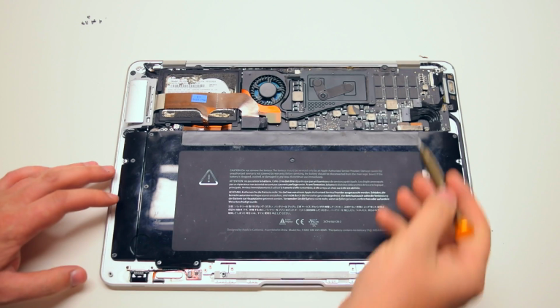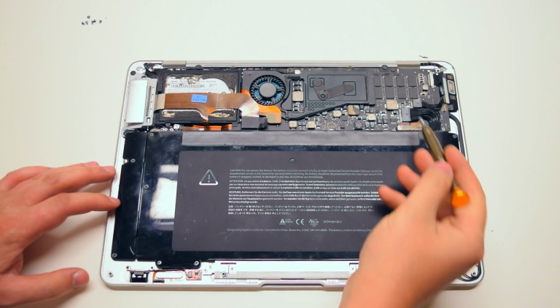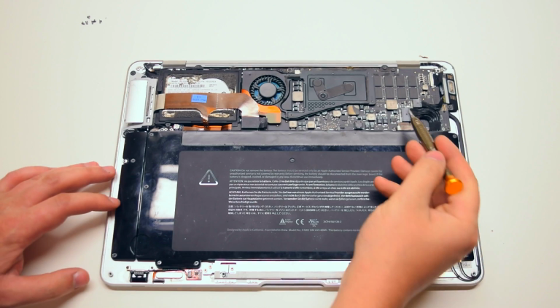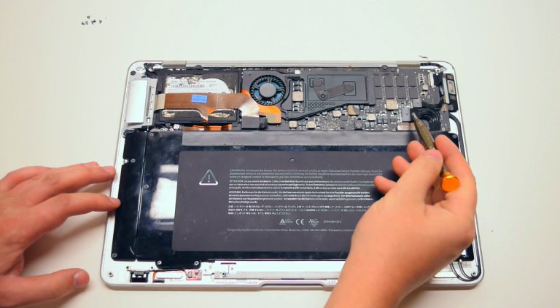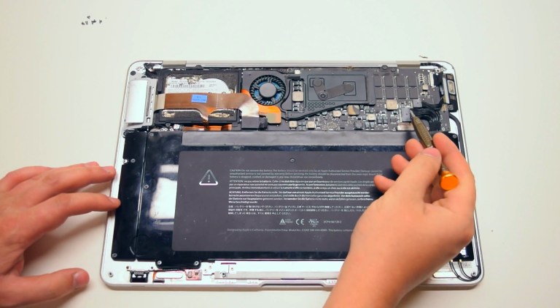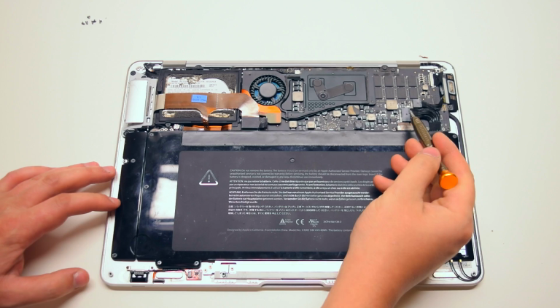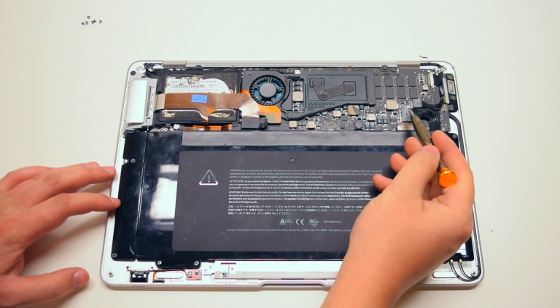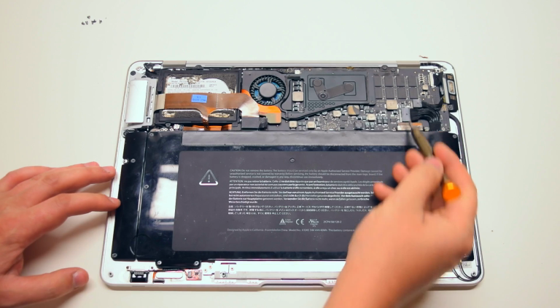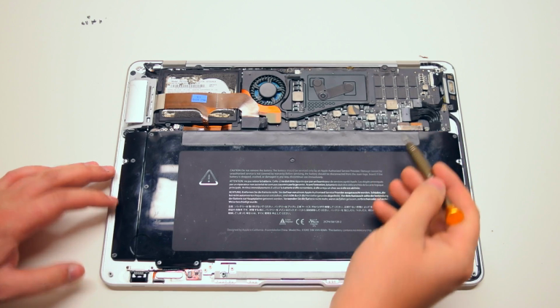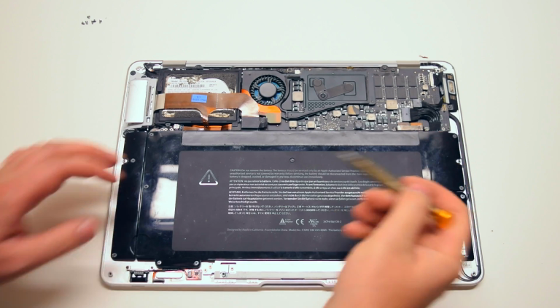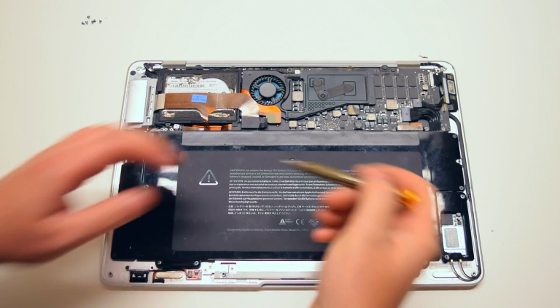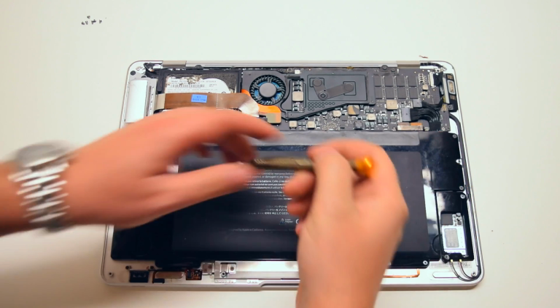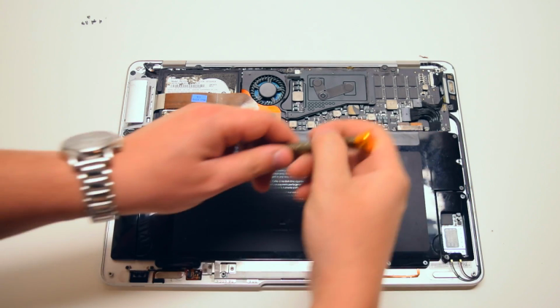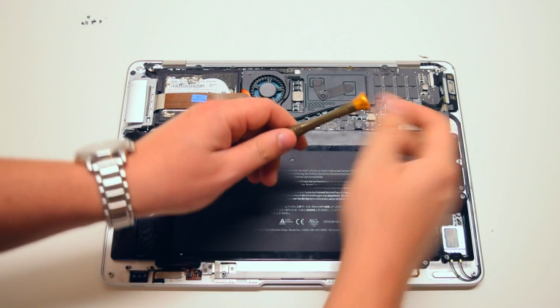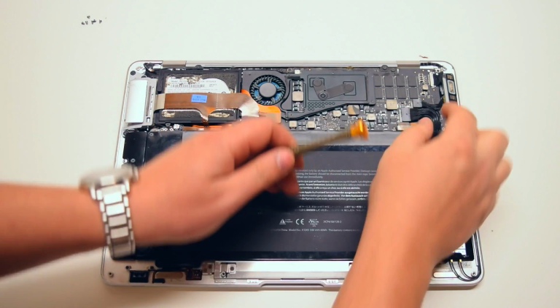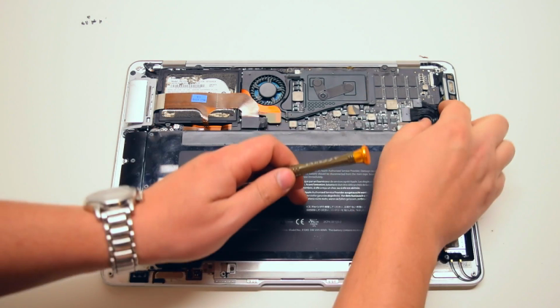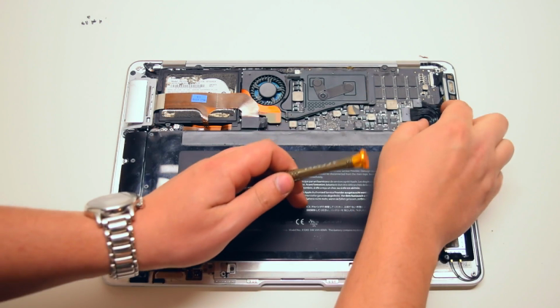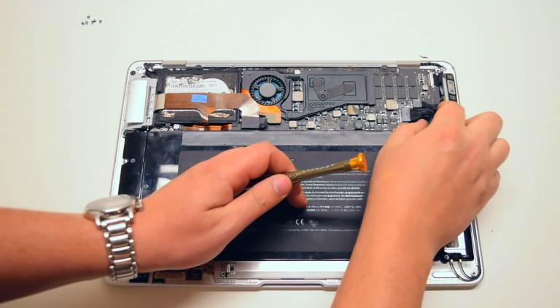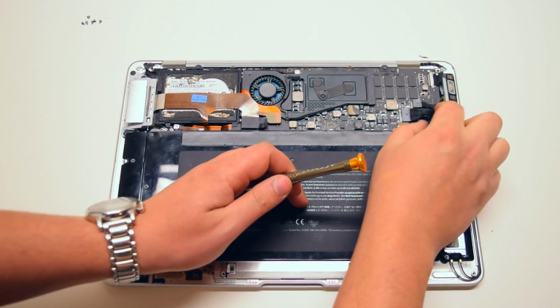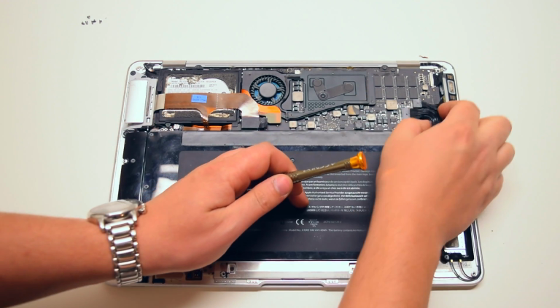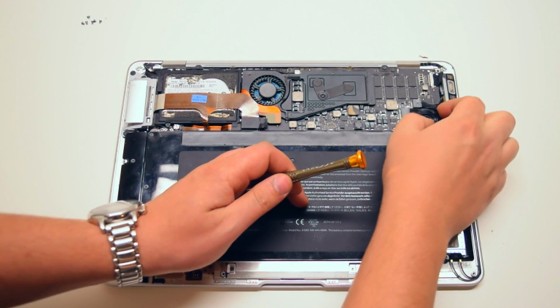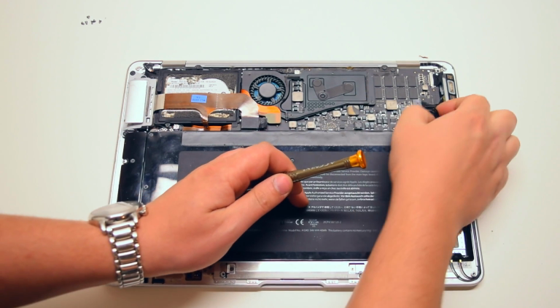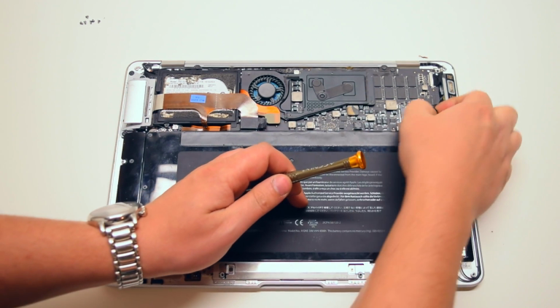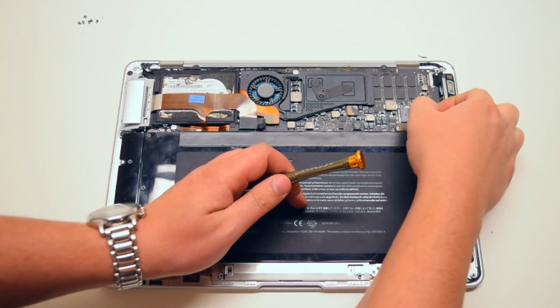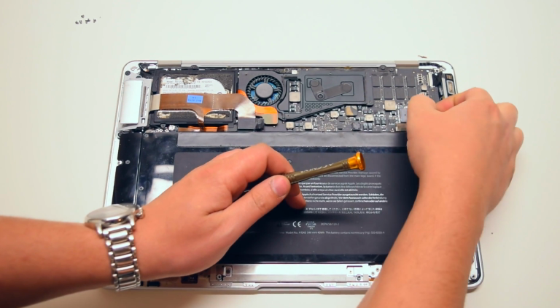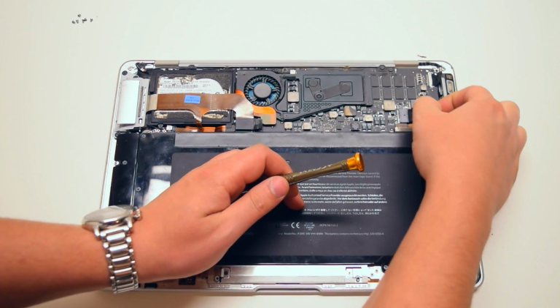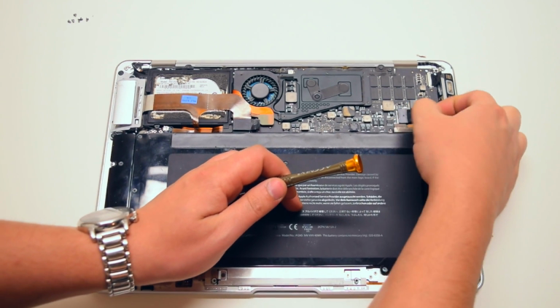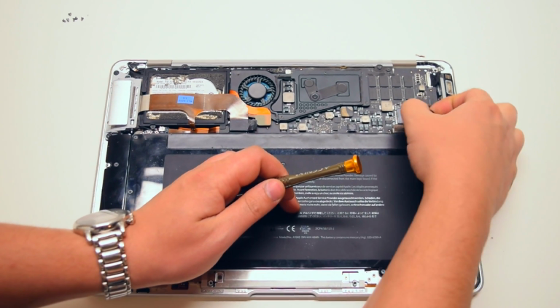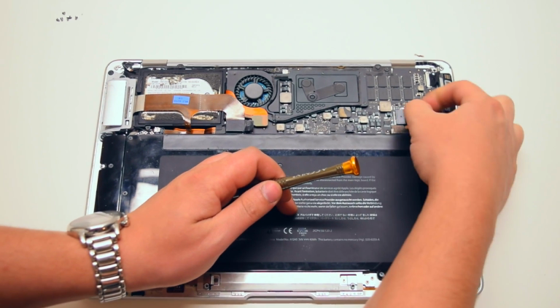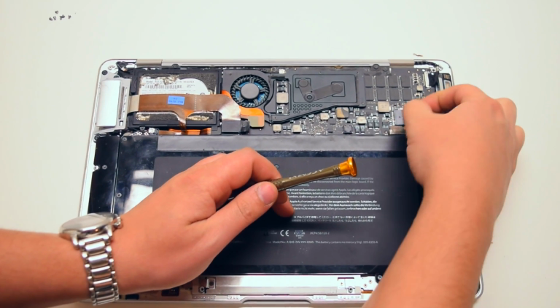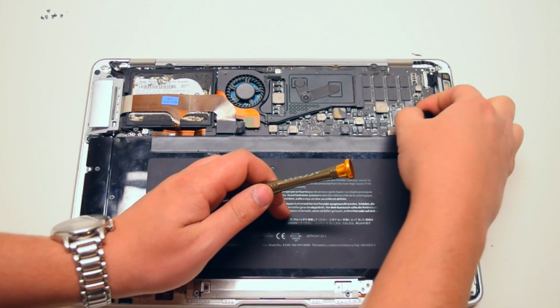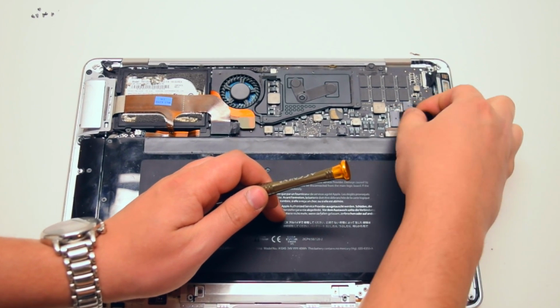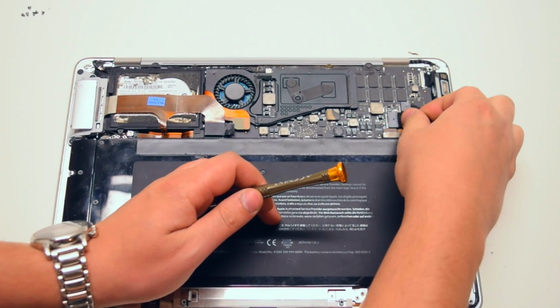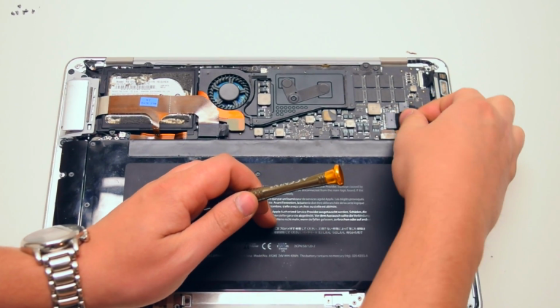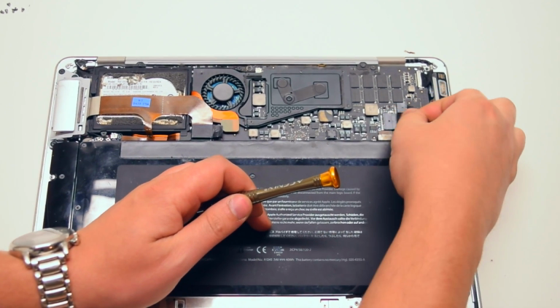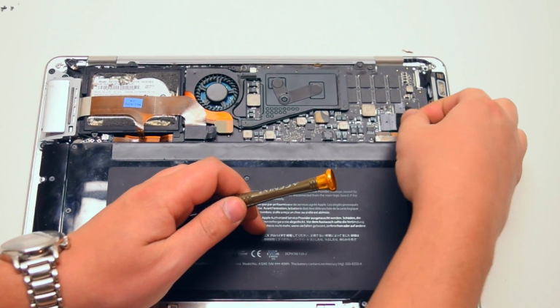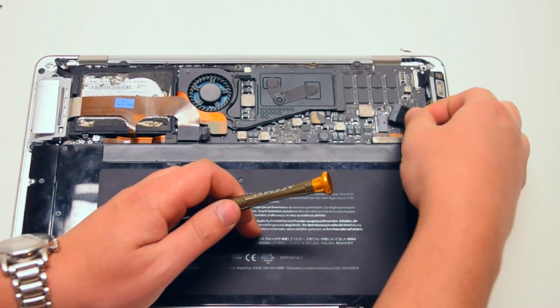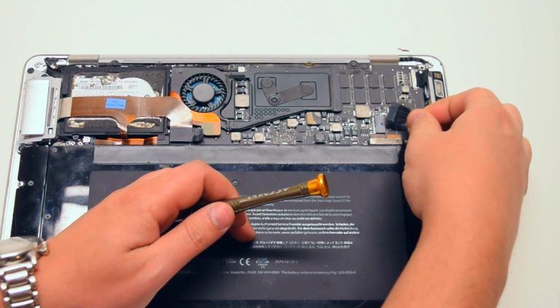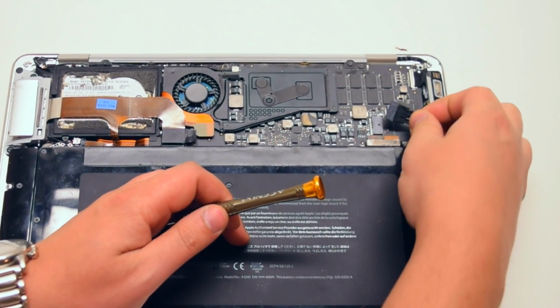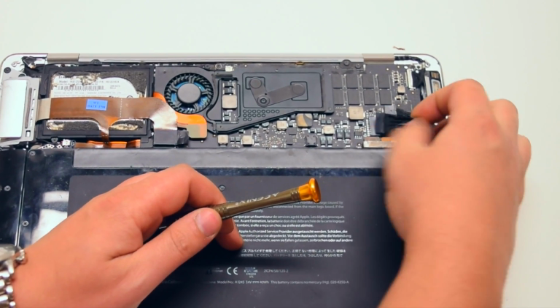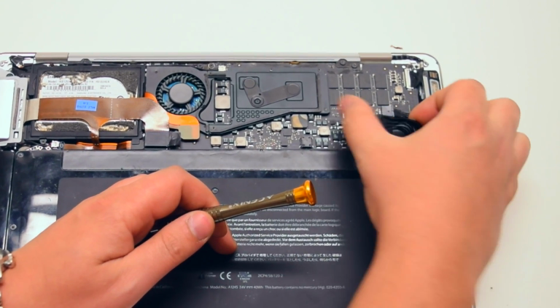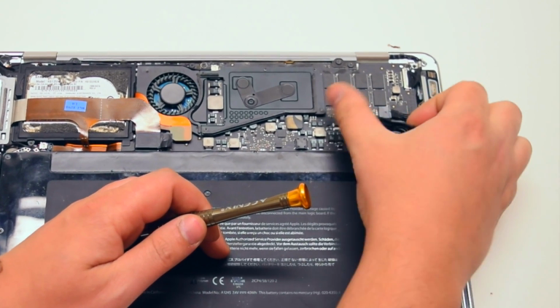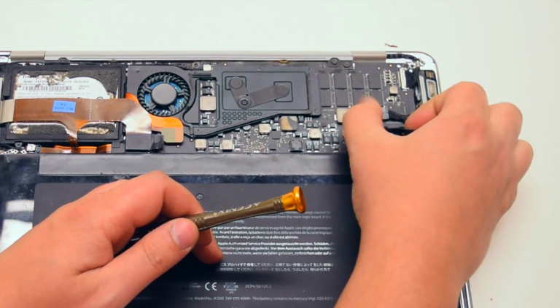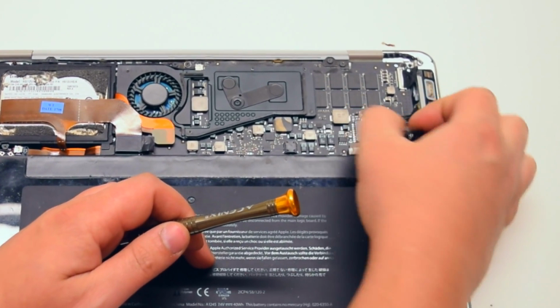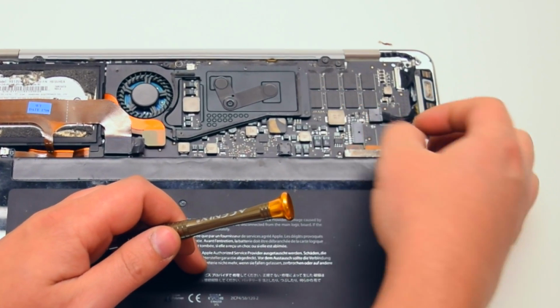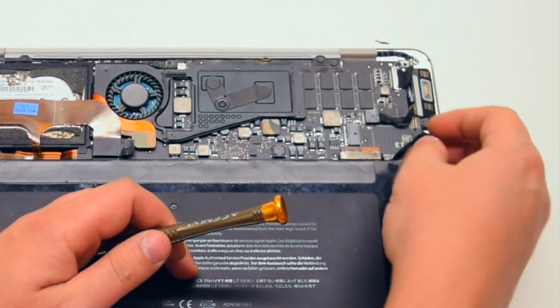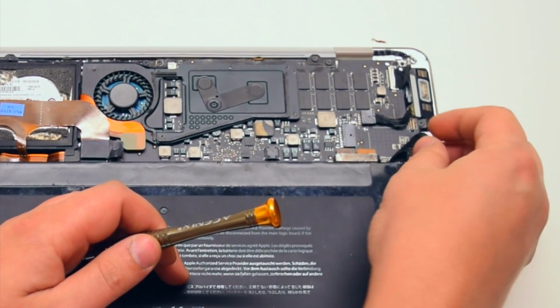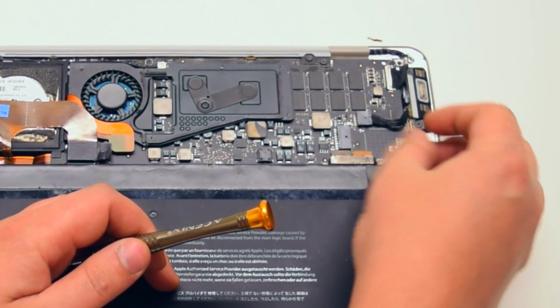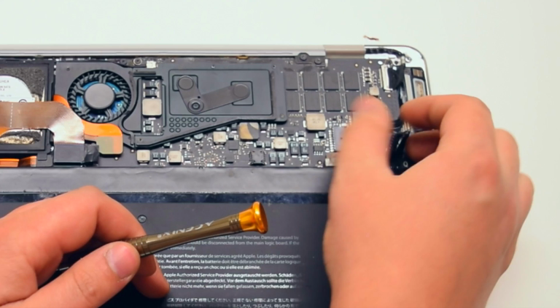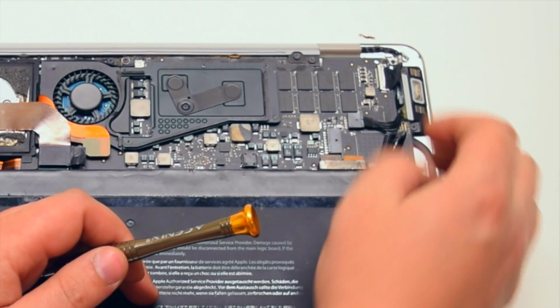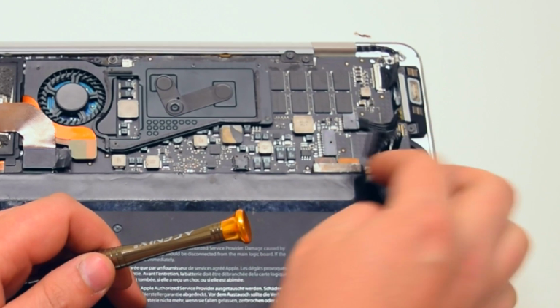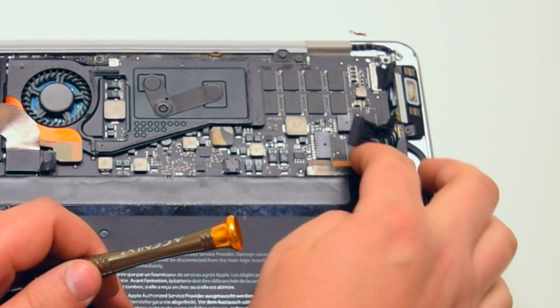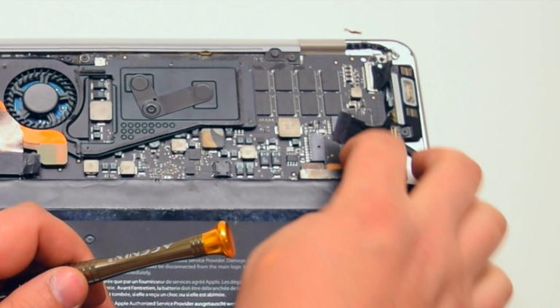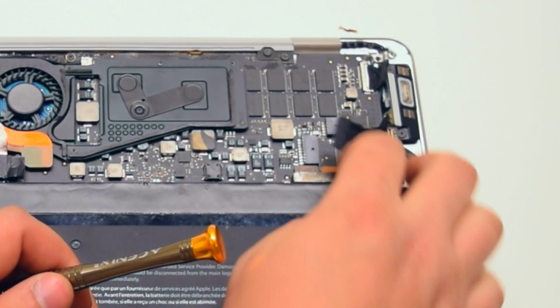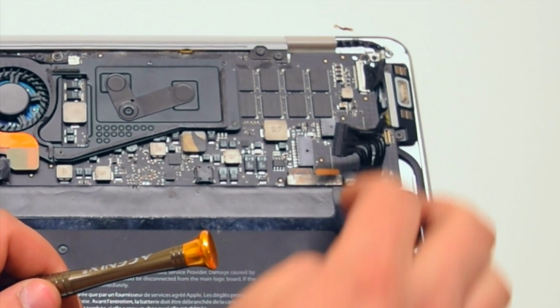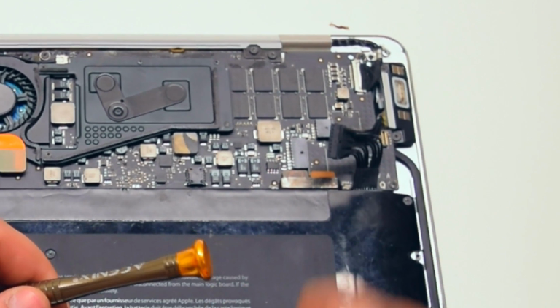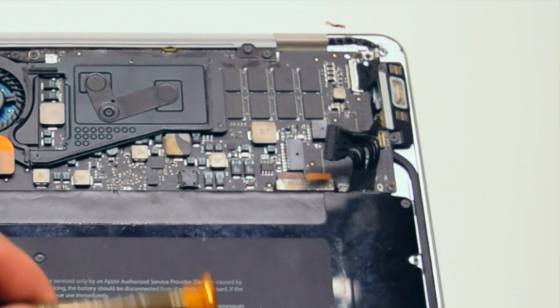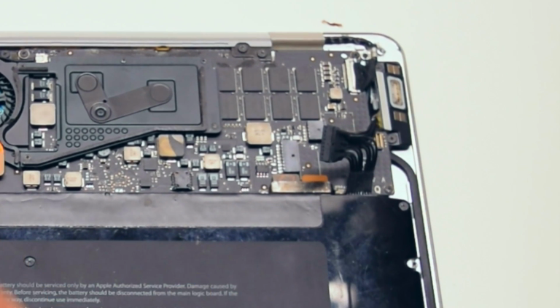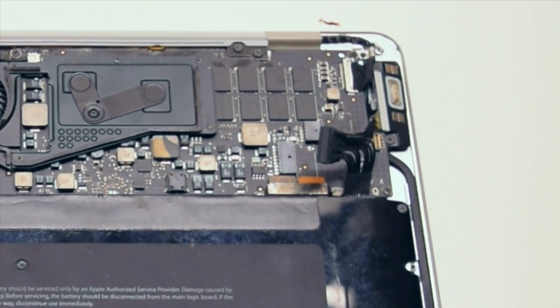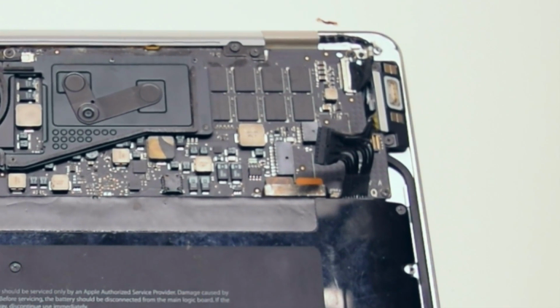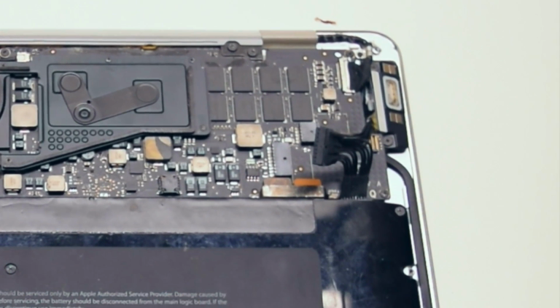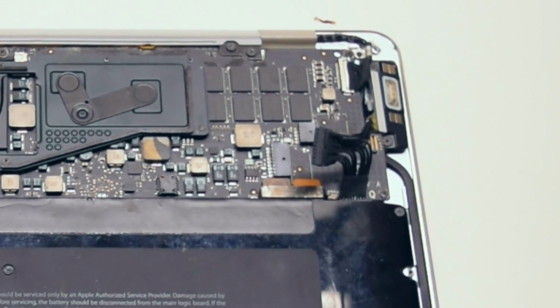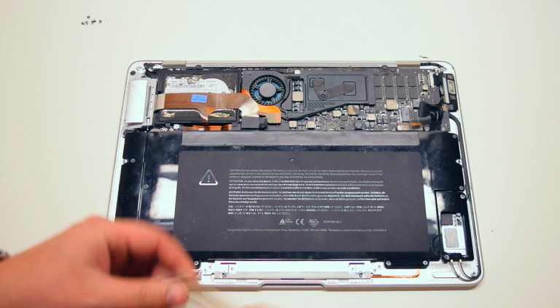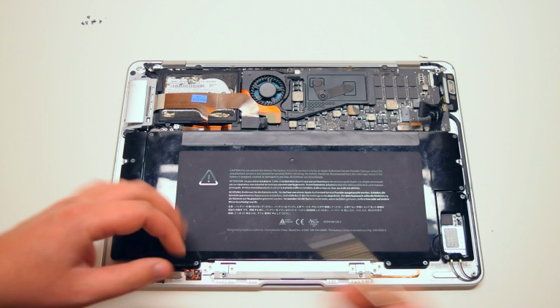Before you begin, start off by disconnecting the battery from the logic board. It's connected with one simple connector switch.